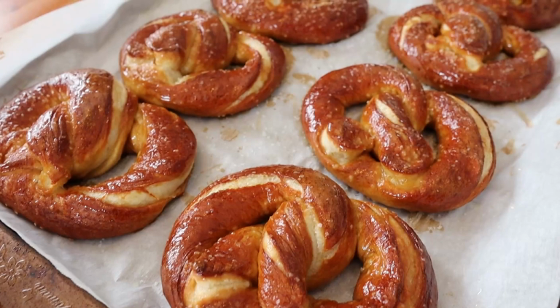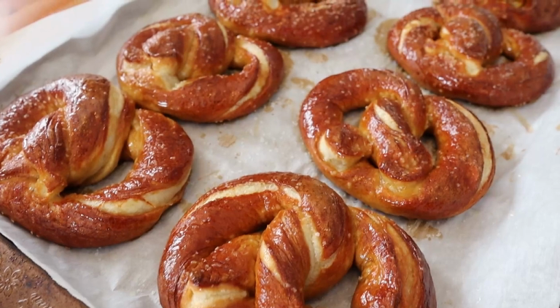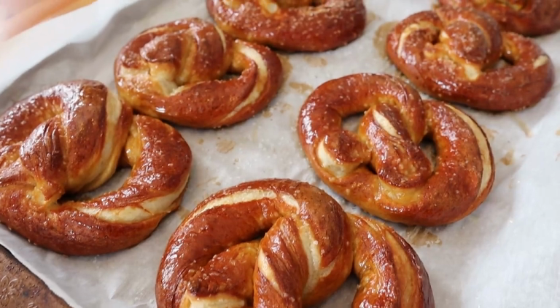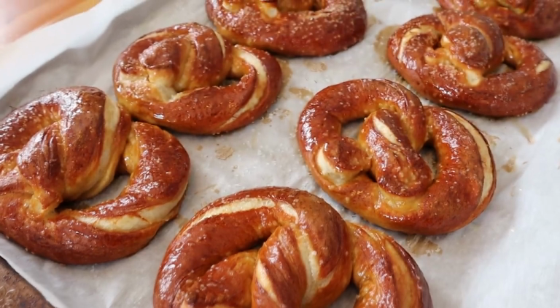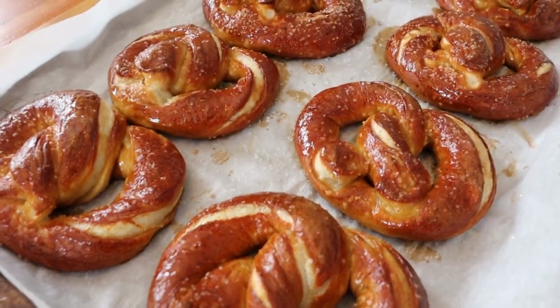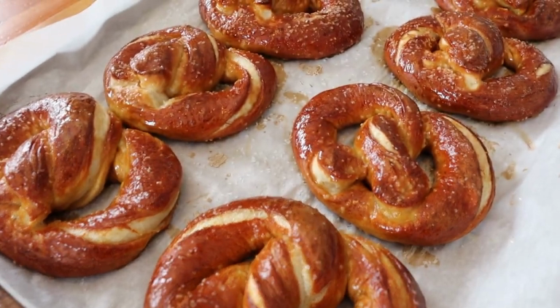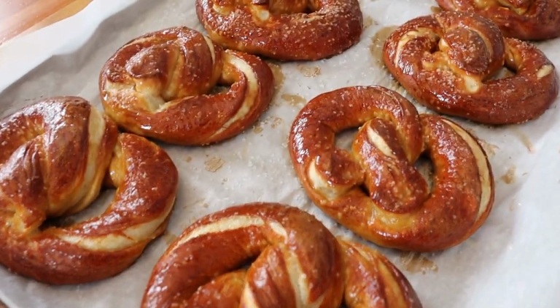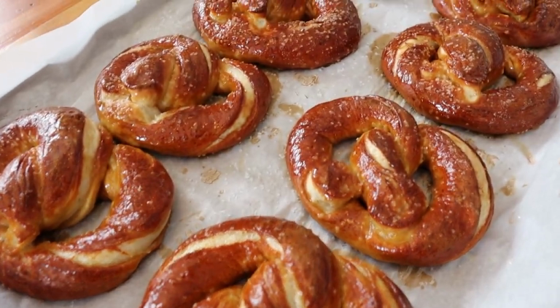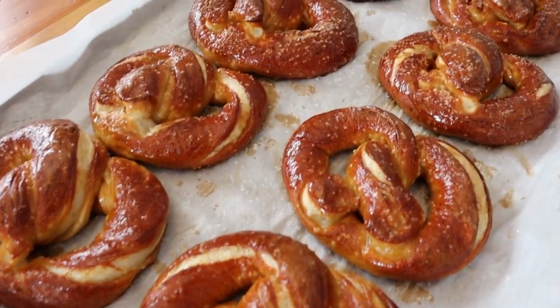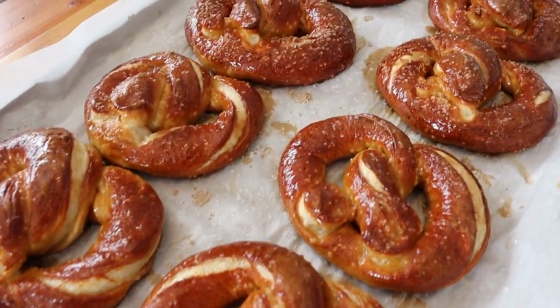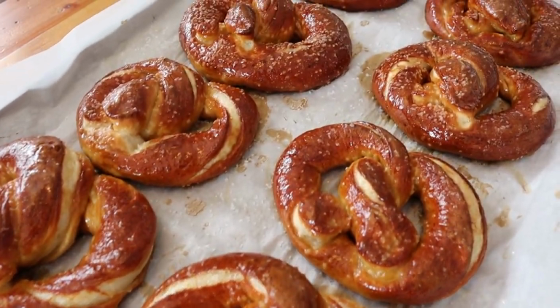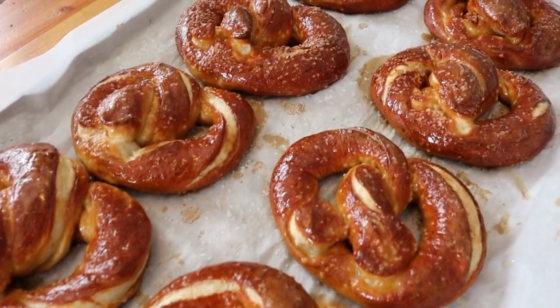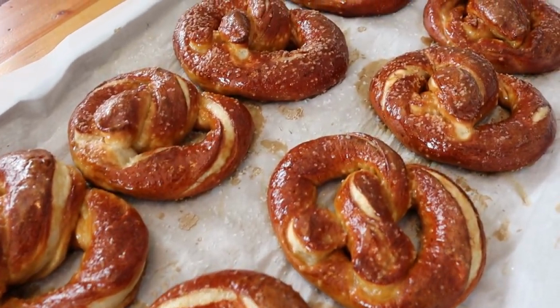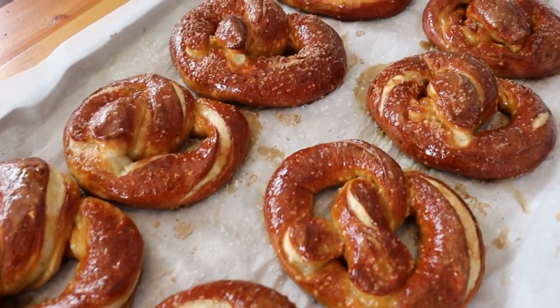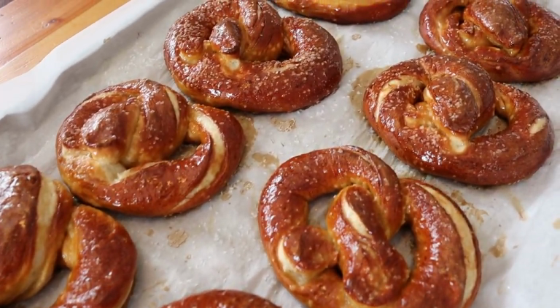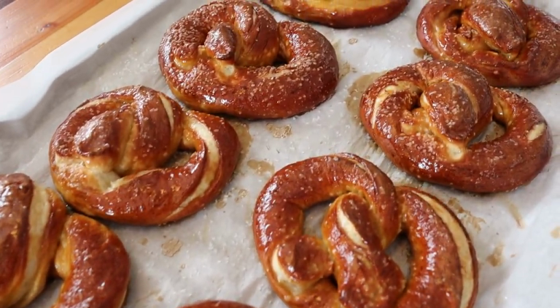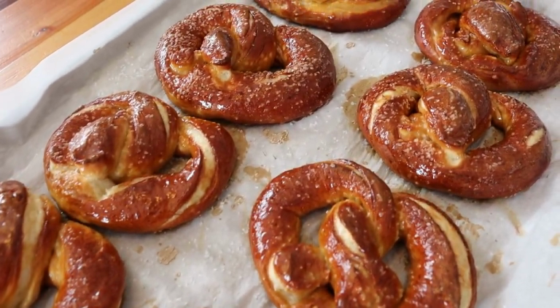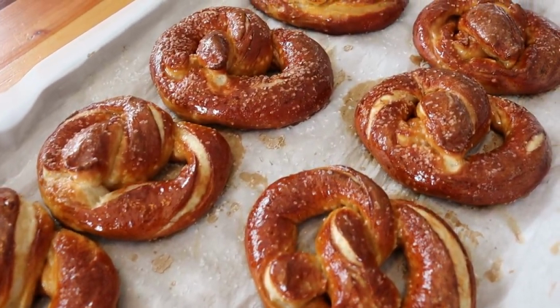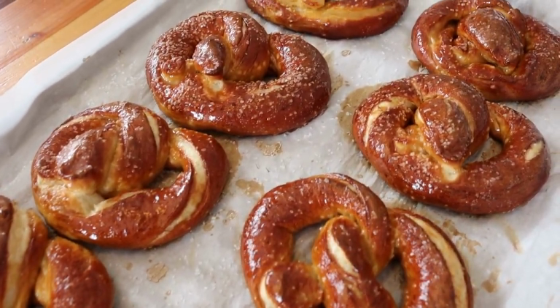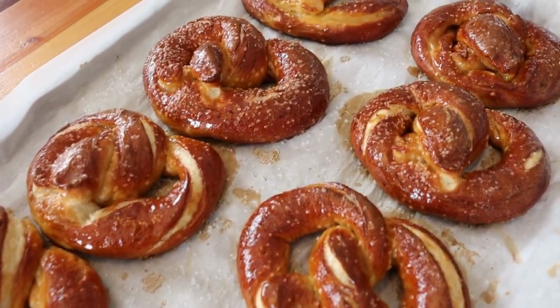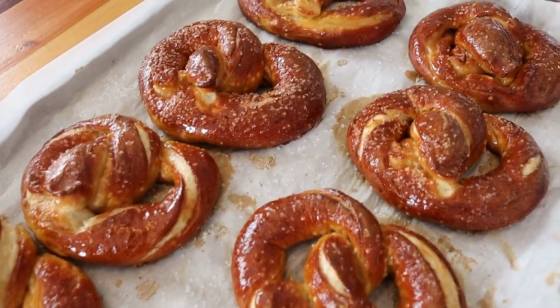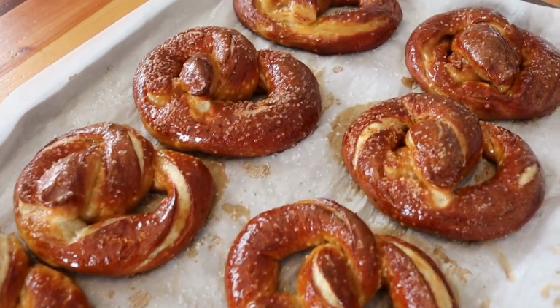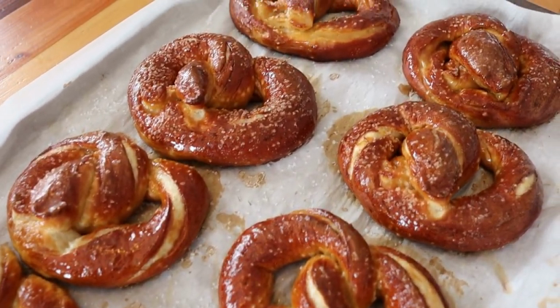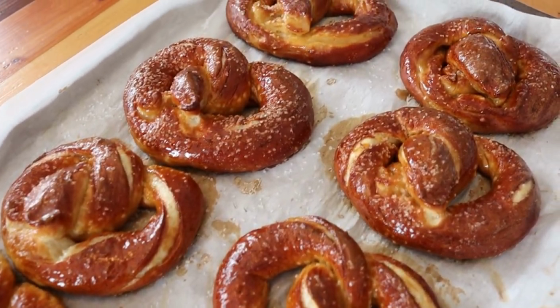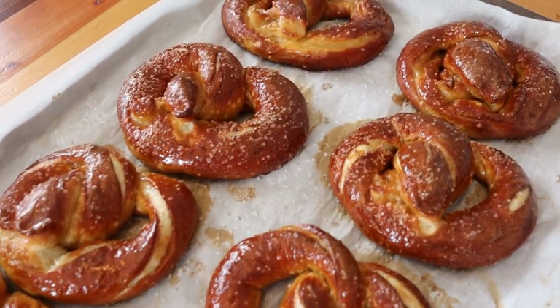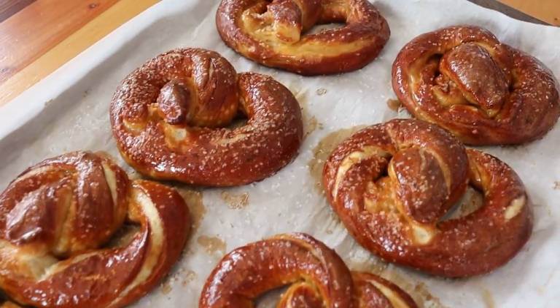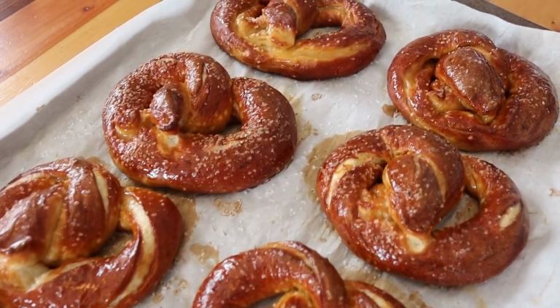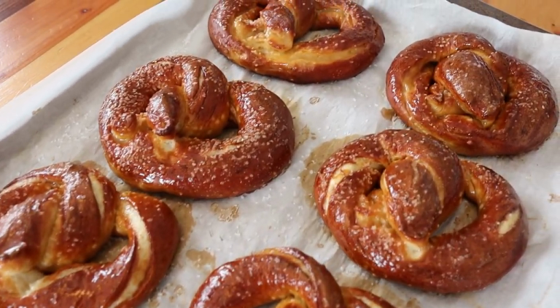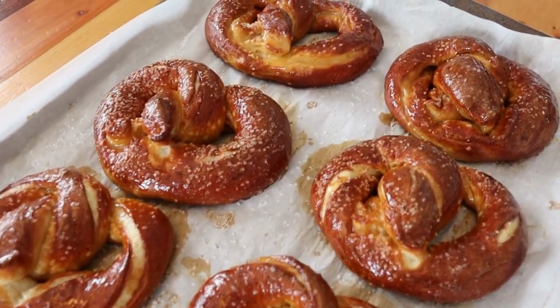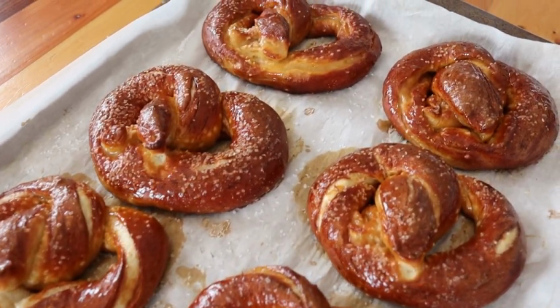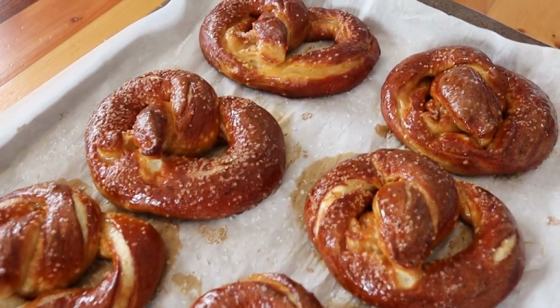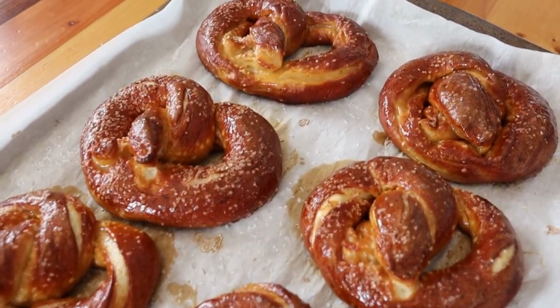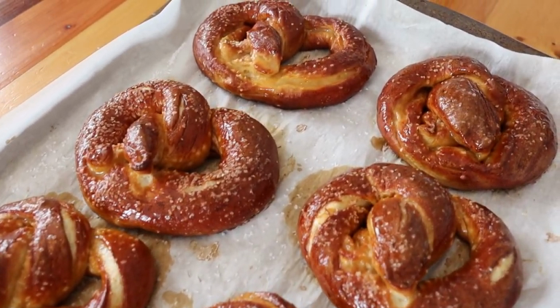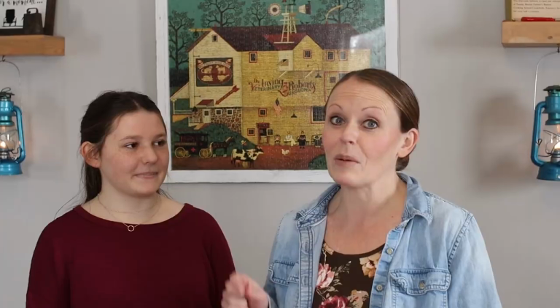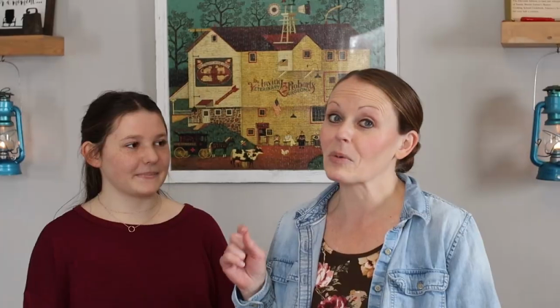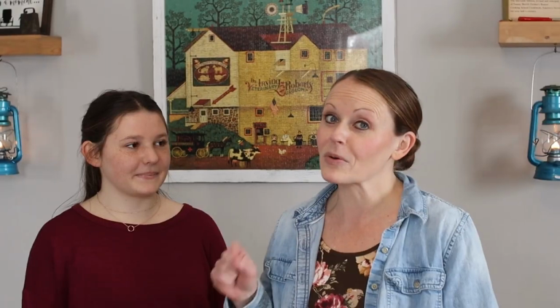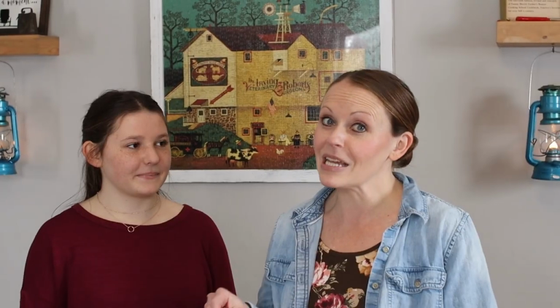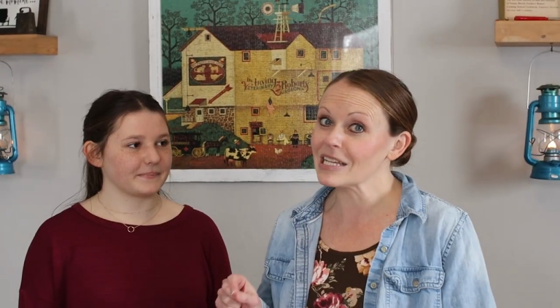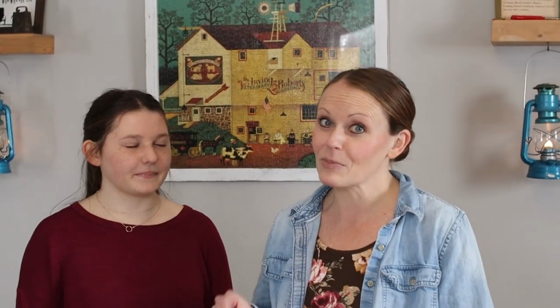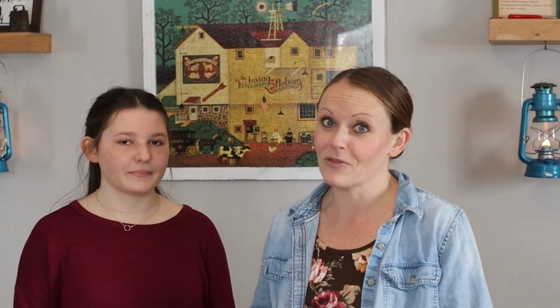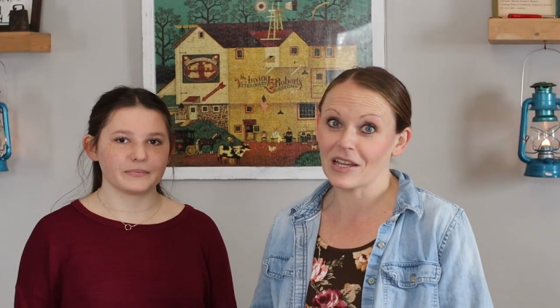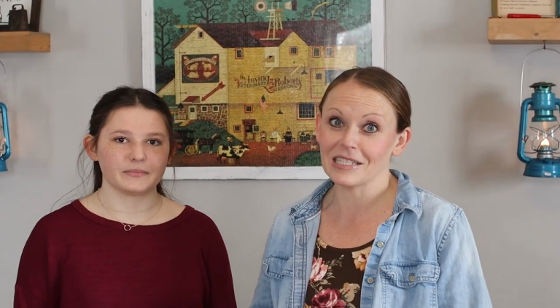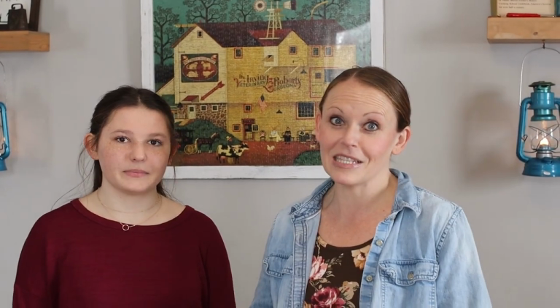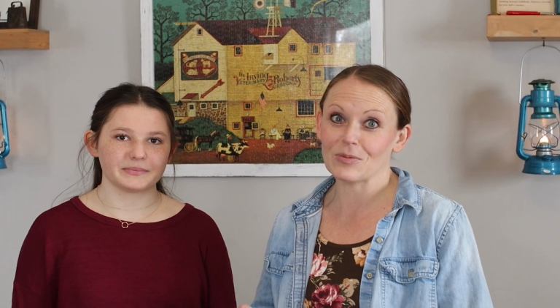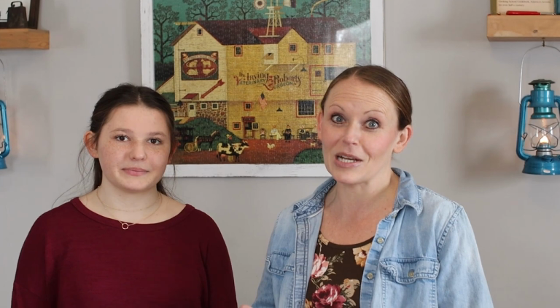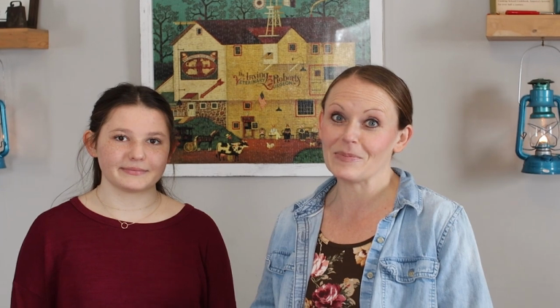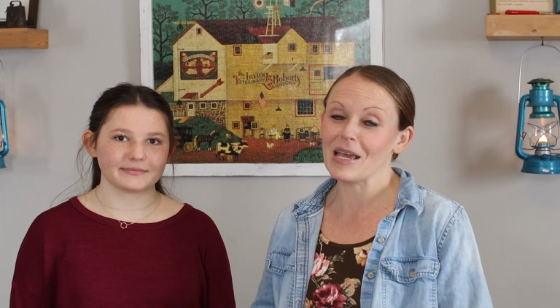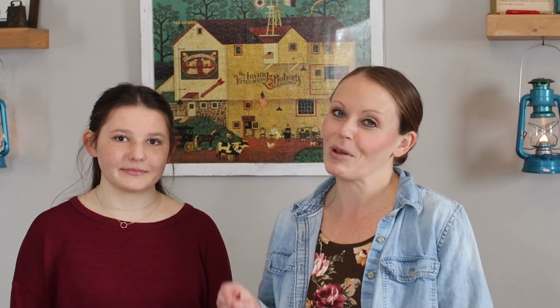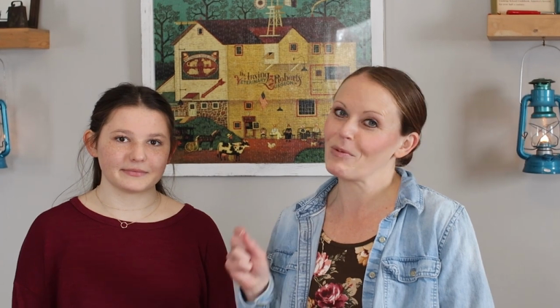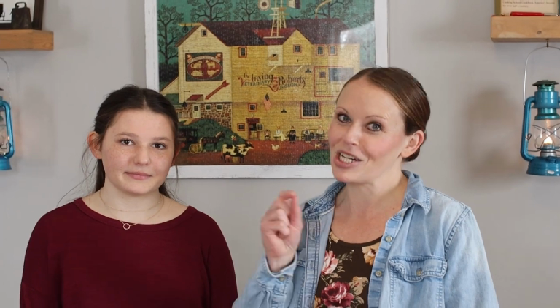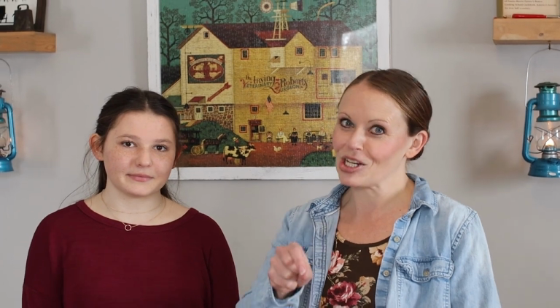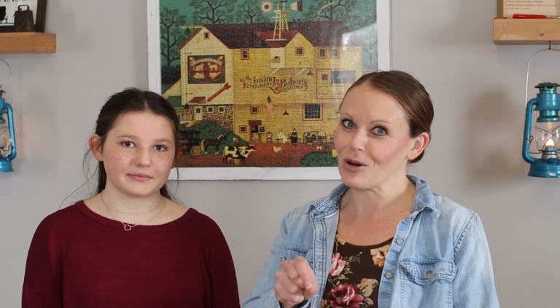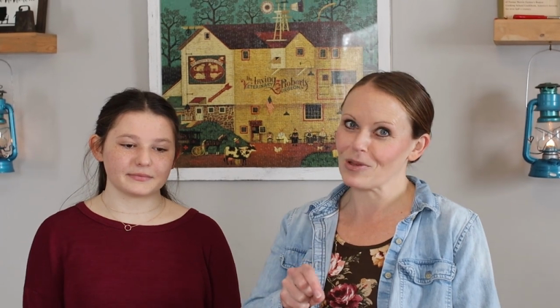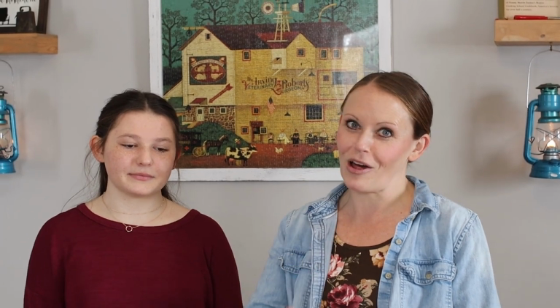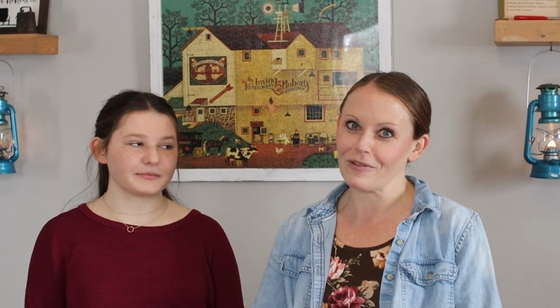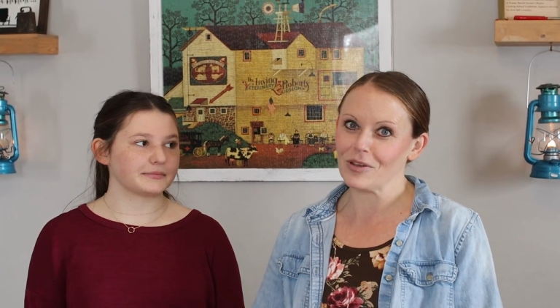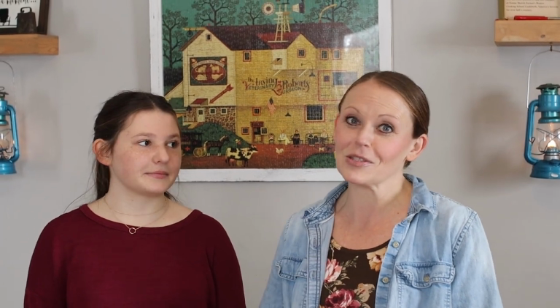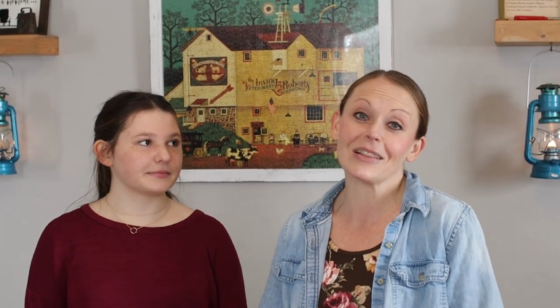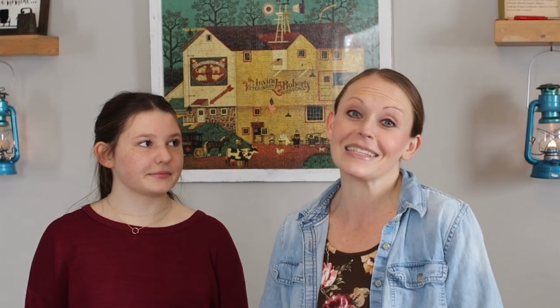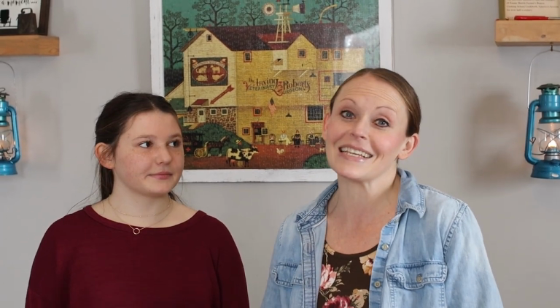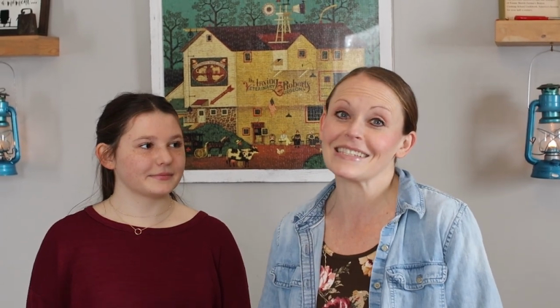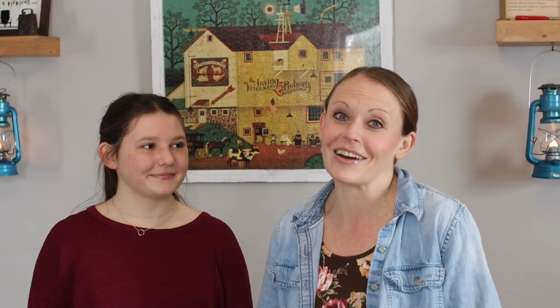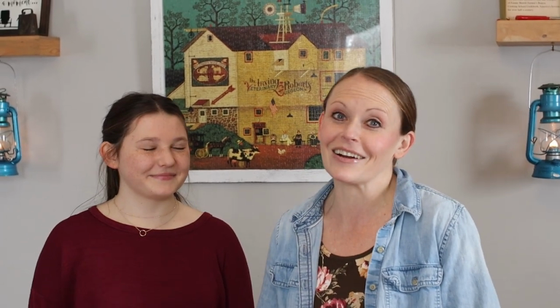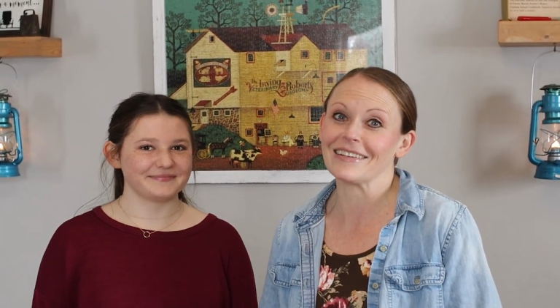I love soft pretzels and I know all of my kids do too. Marie has perfected this recipe and we want to share it with all of you. So let's get started.